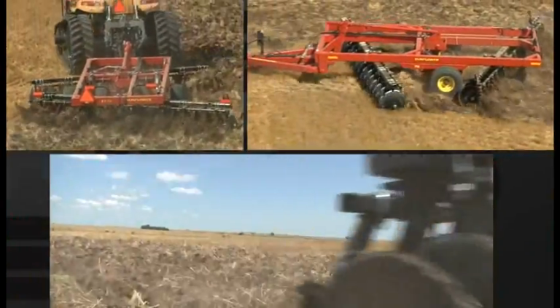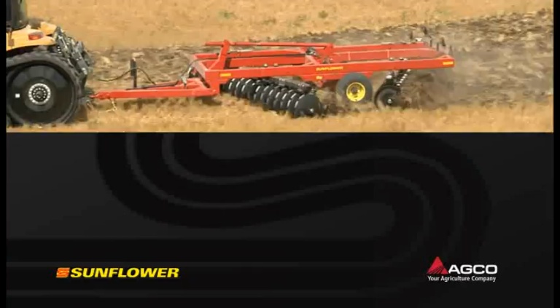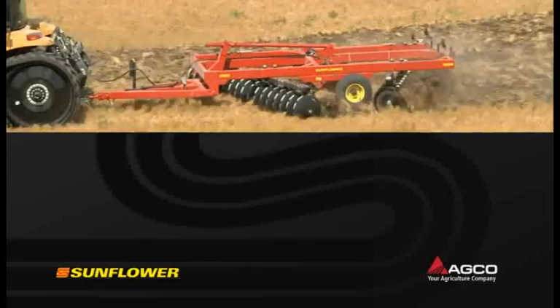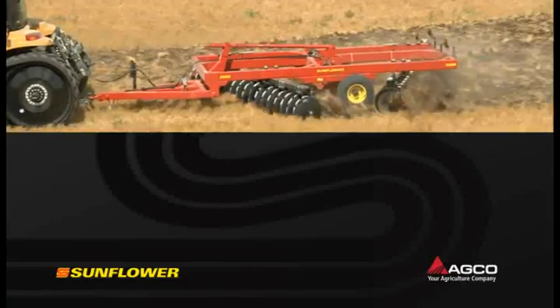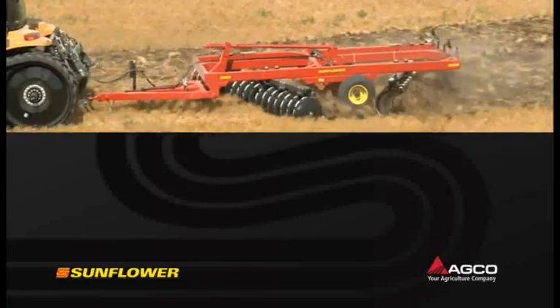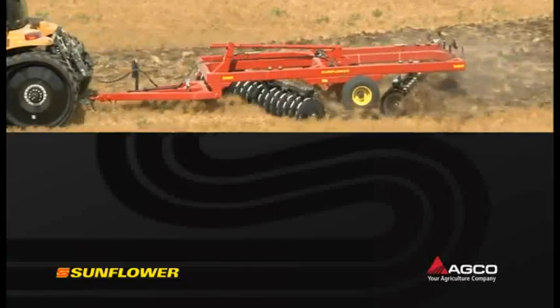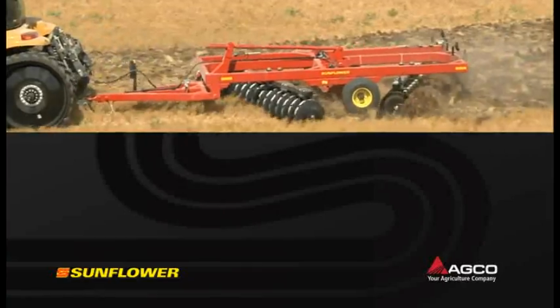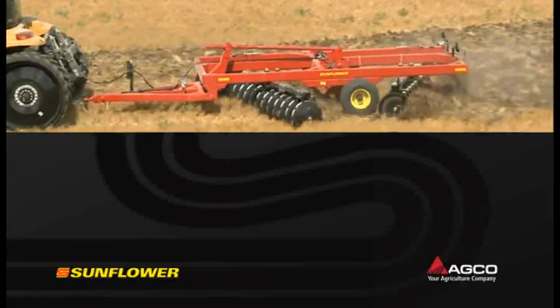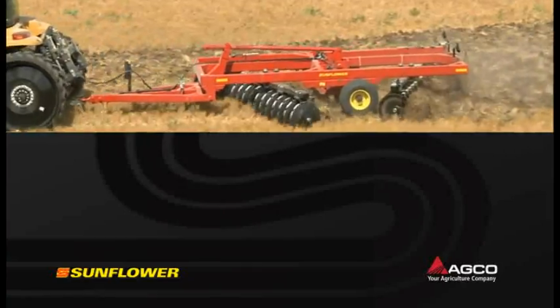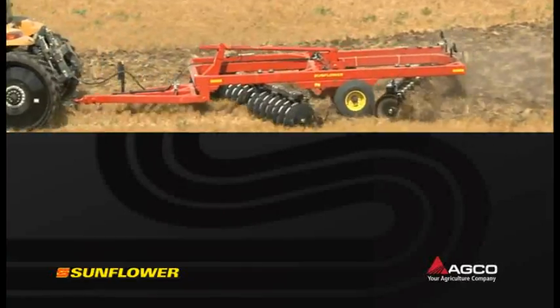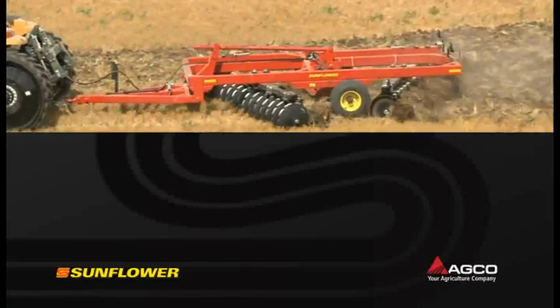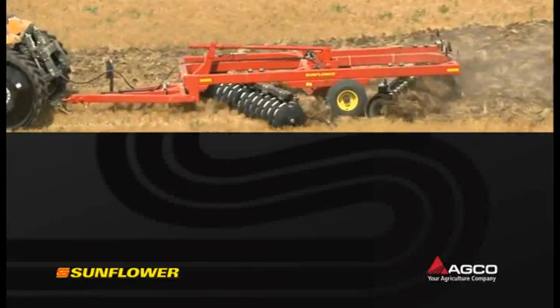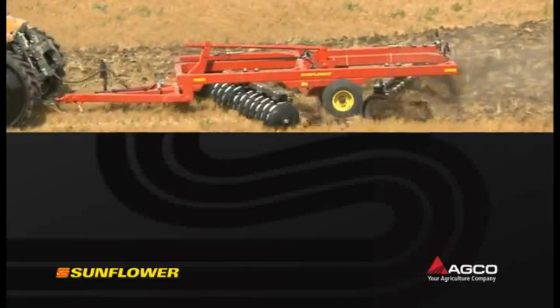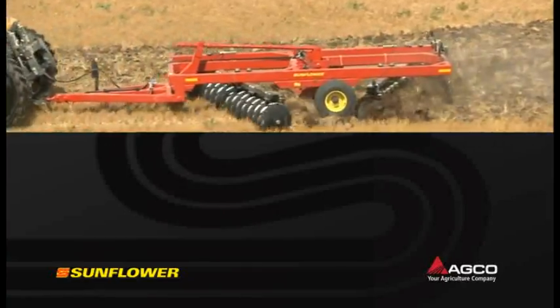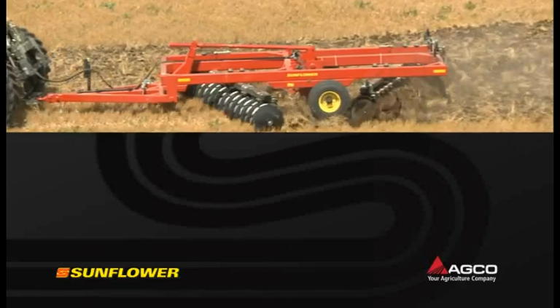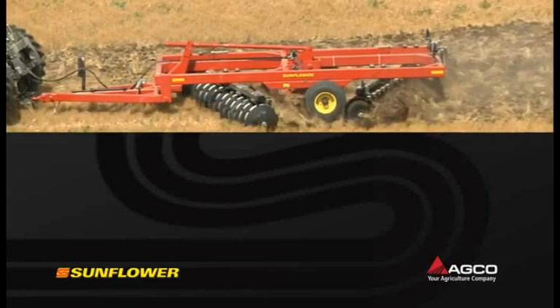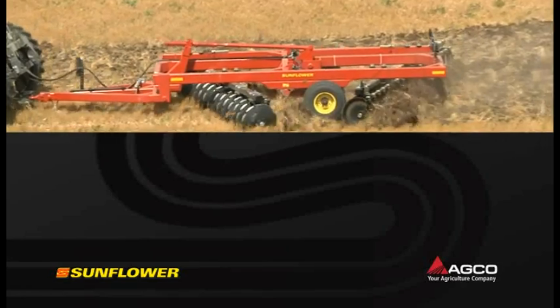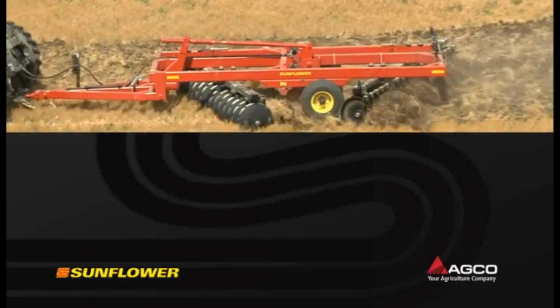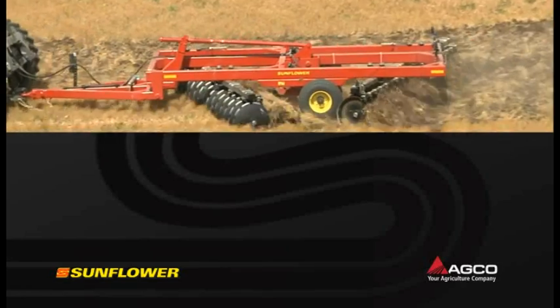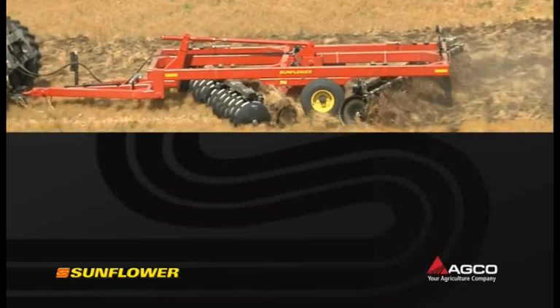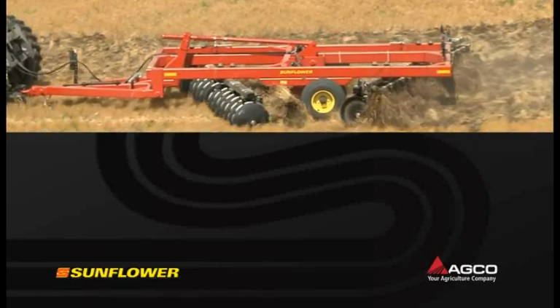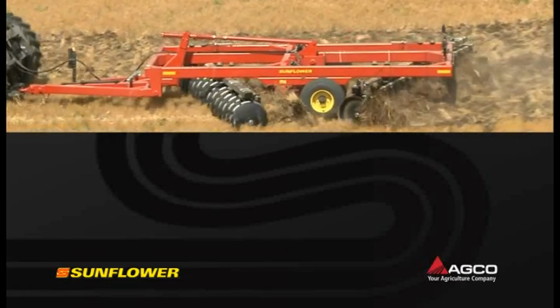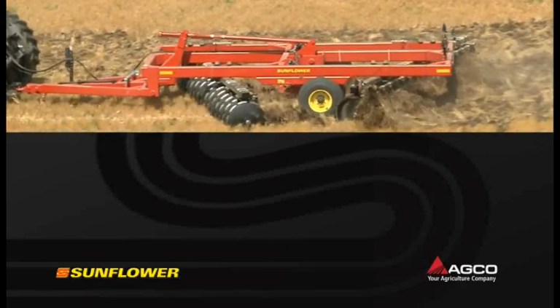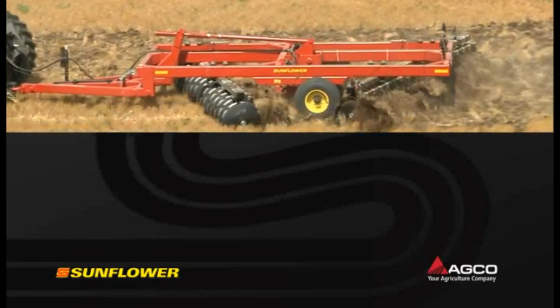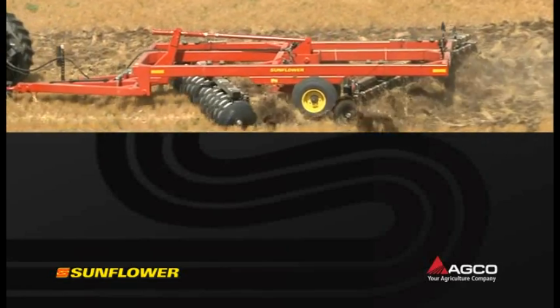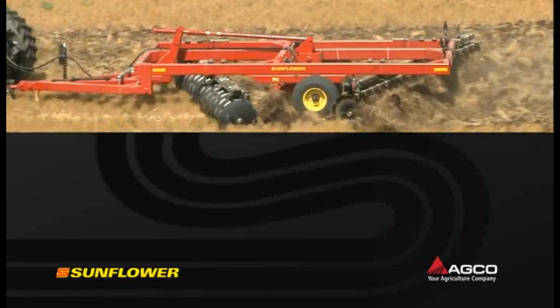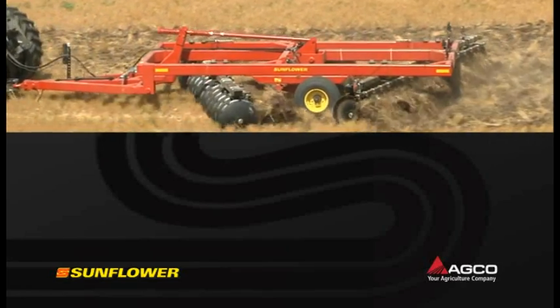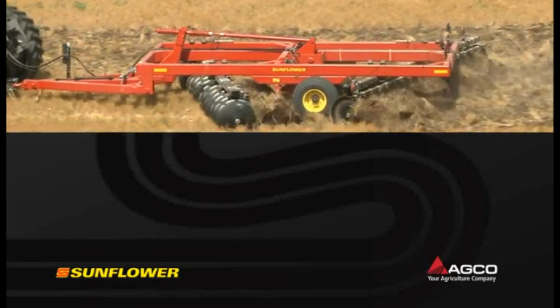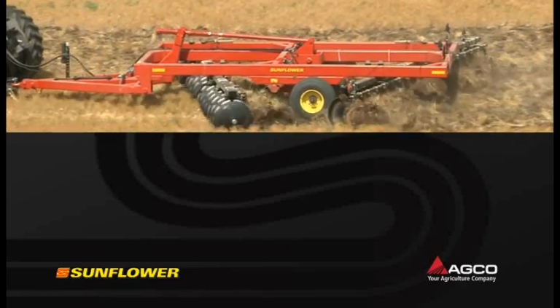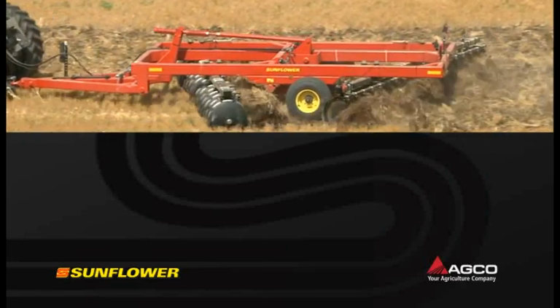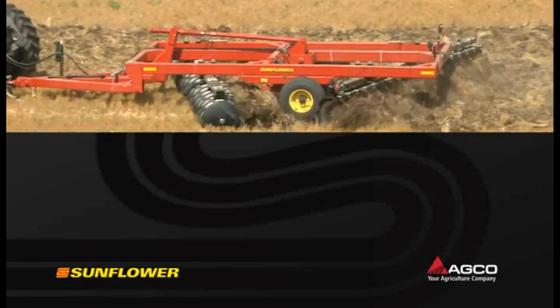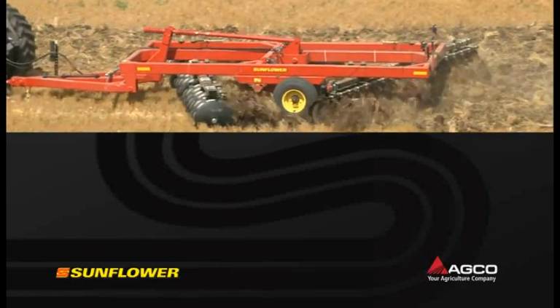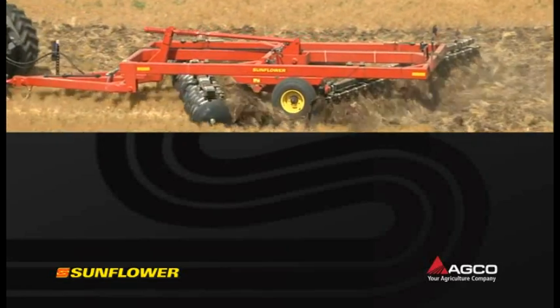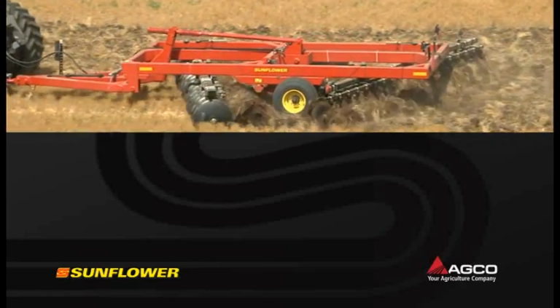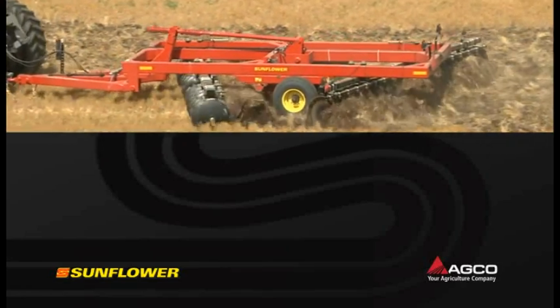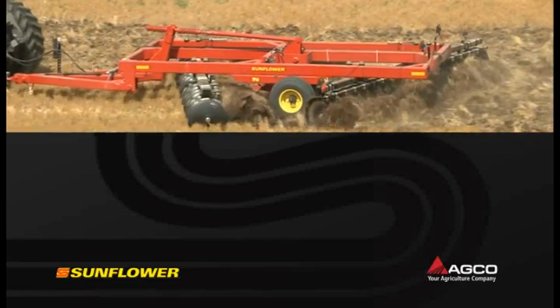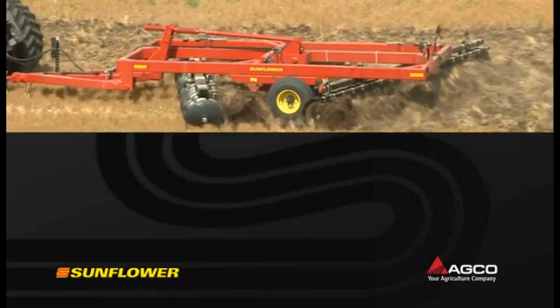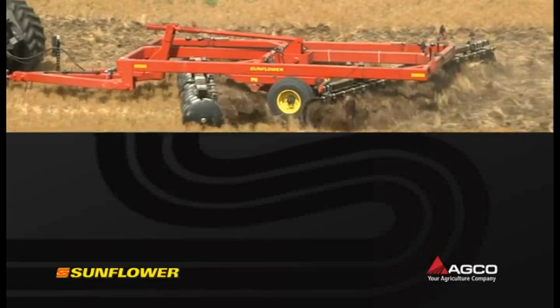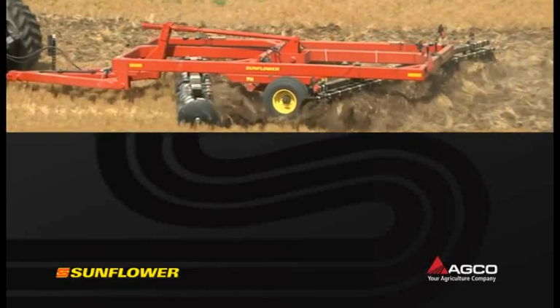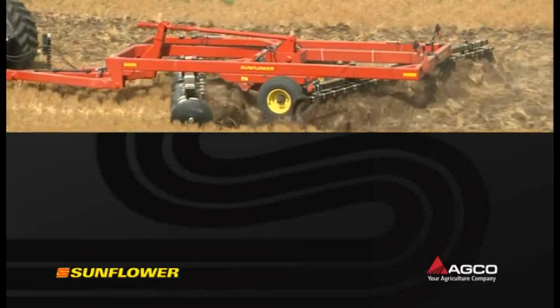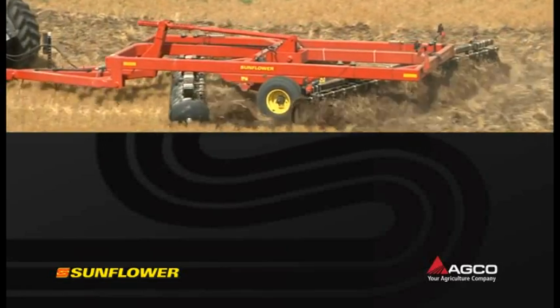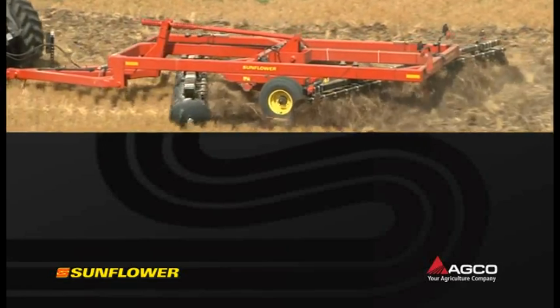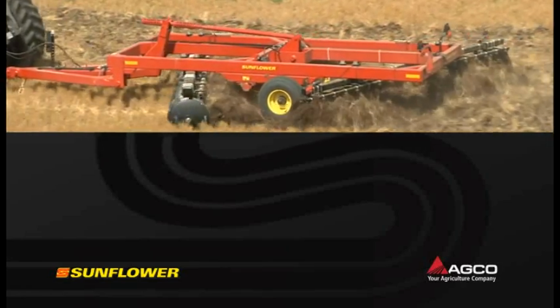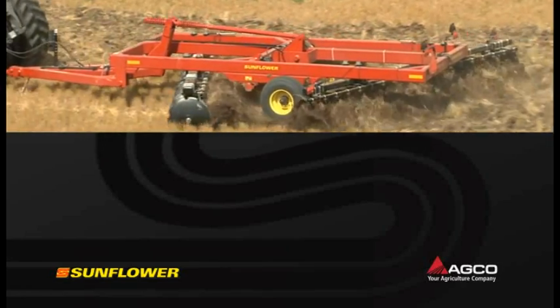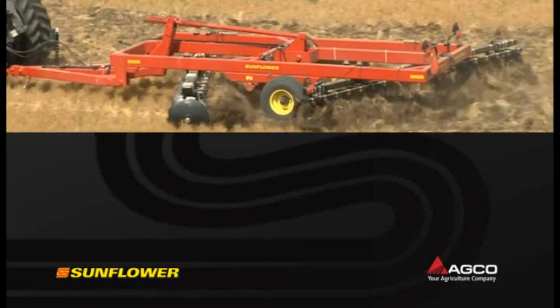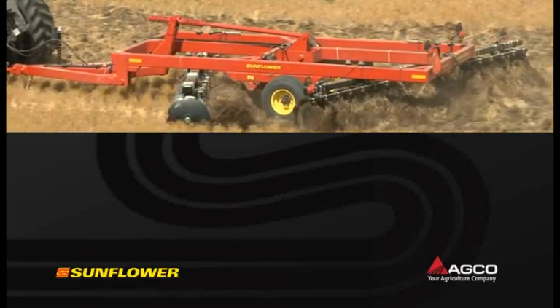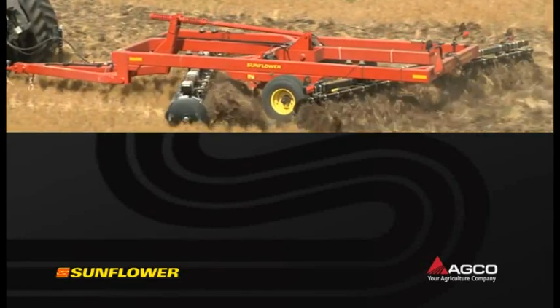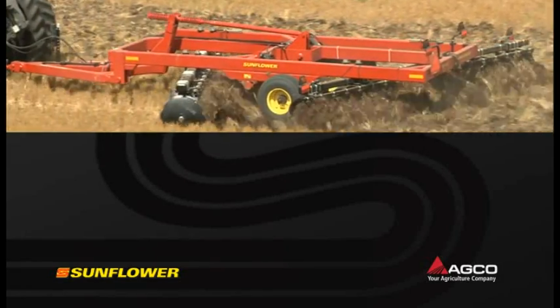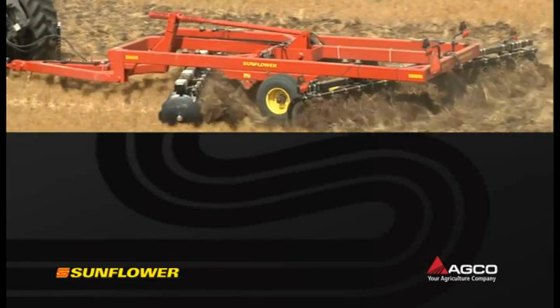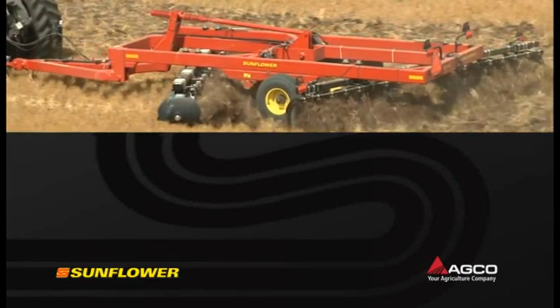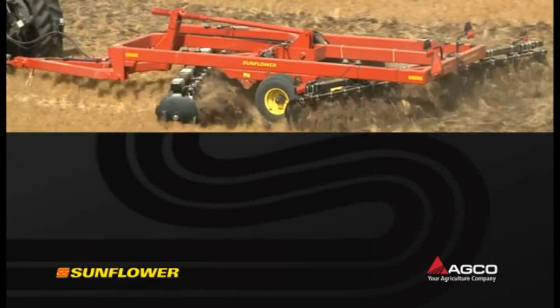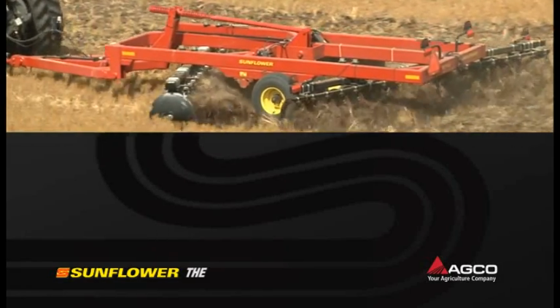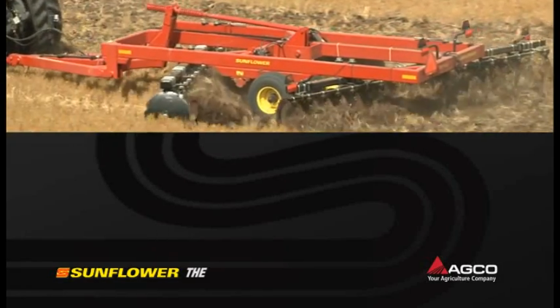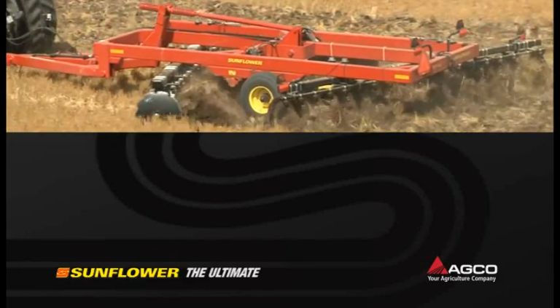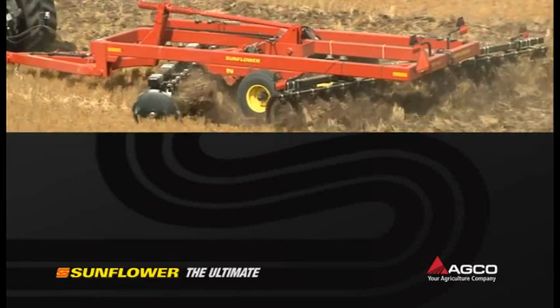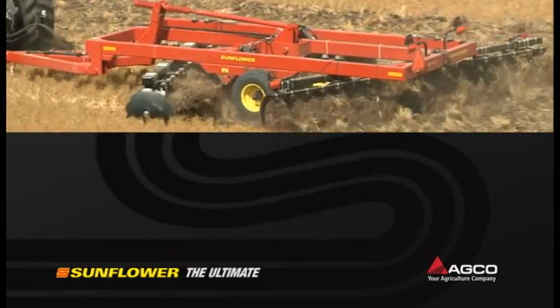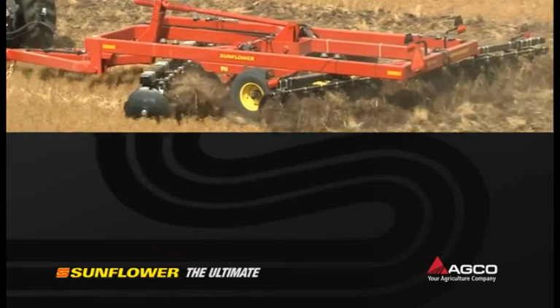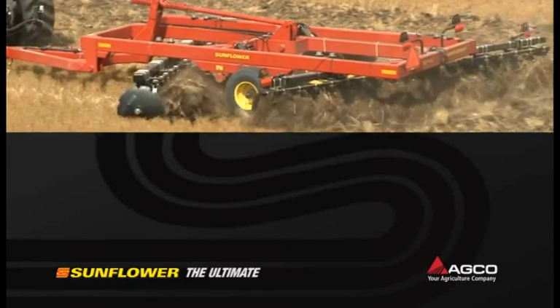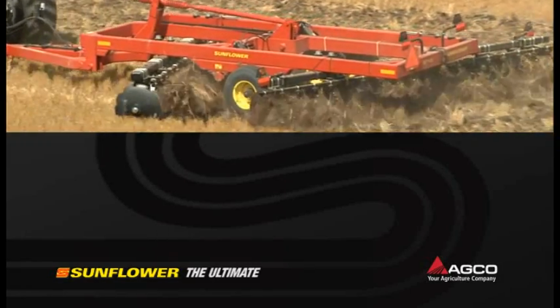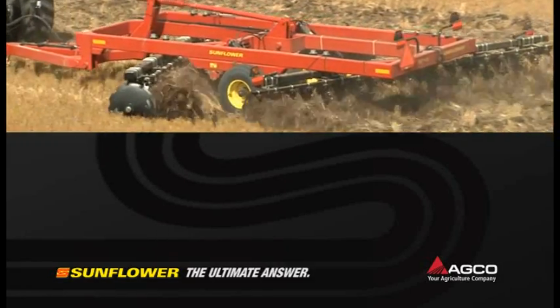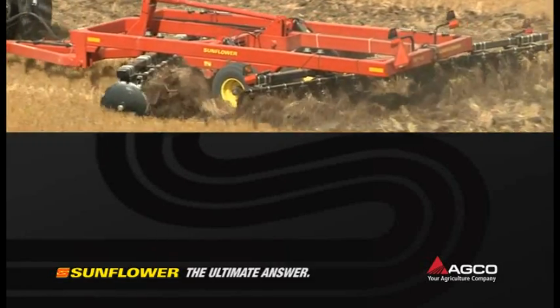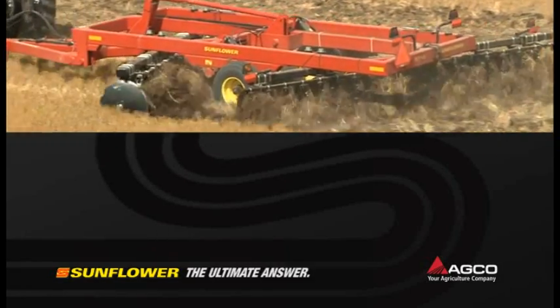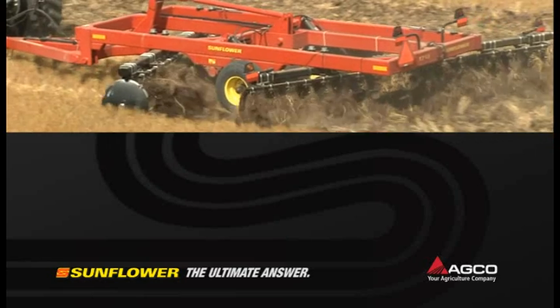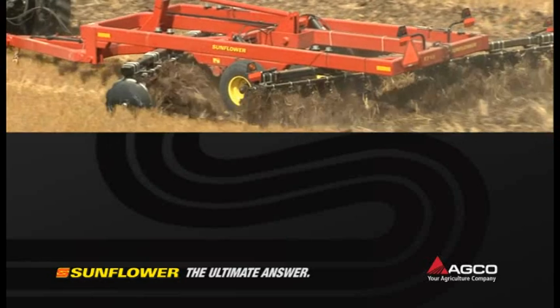When you have a Sunflower 1700 Series behind you, you'll be way ahead. Sunflower — the ultimate answer.